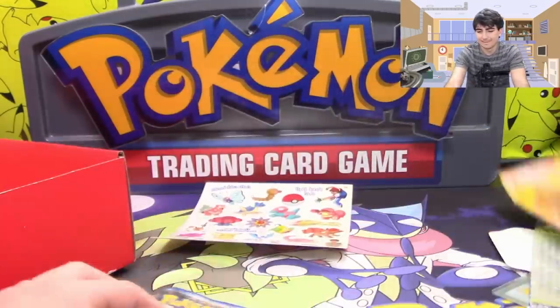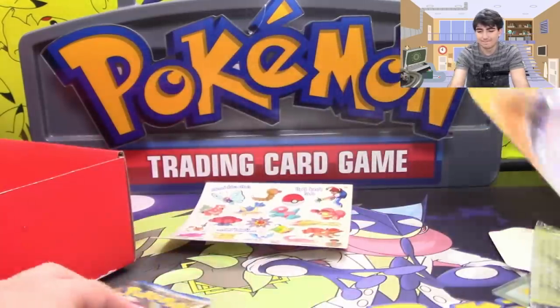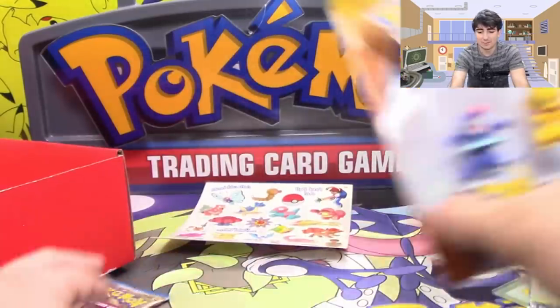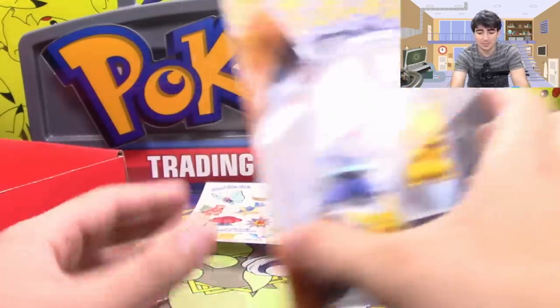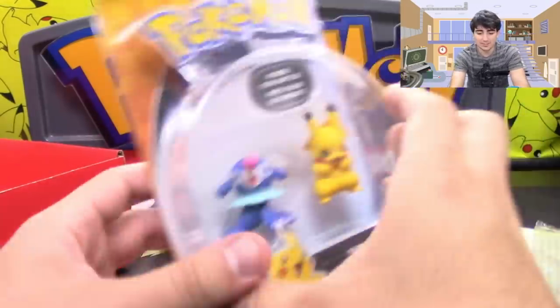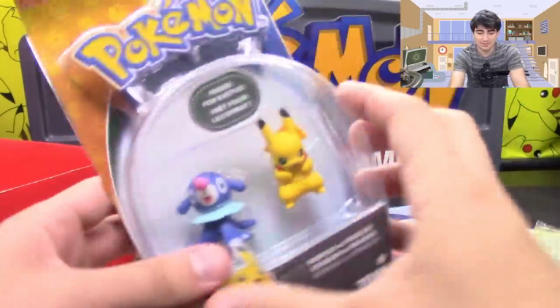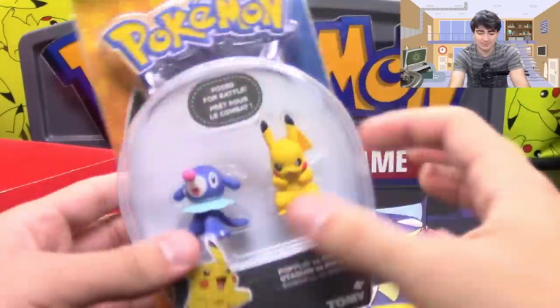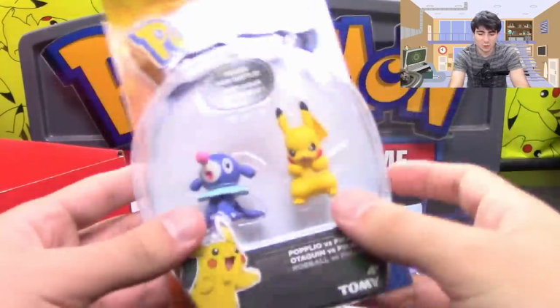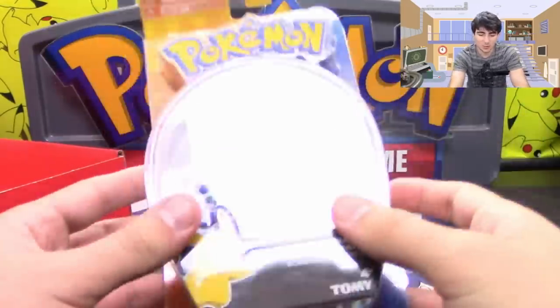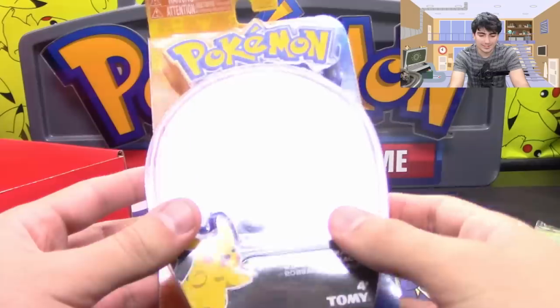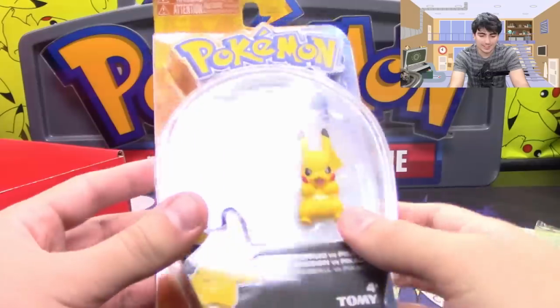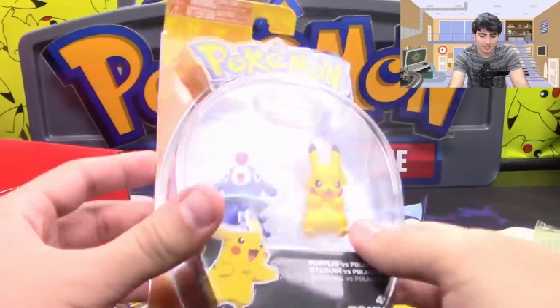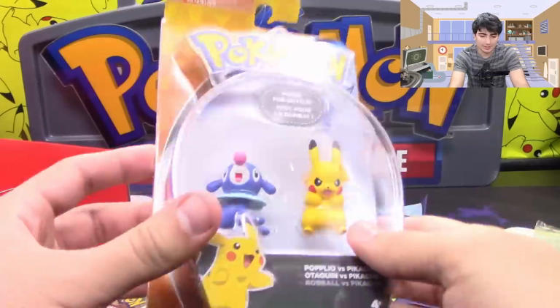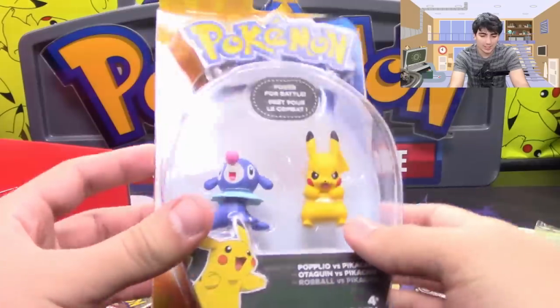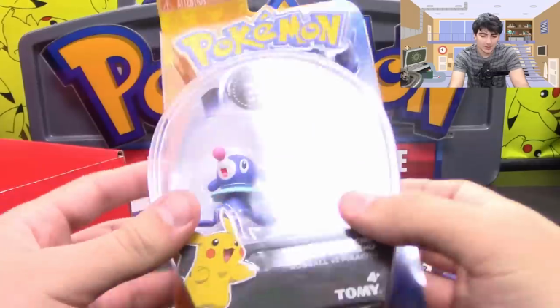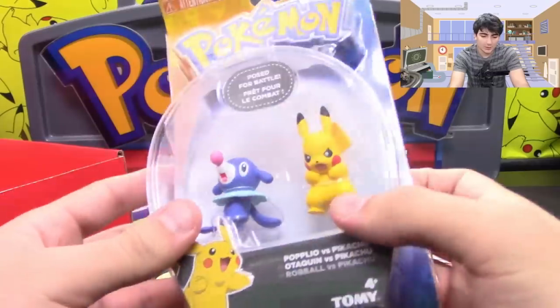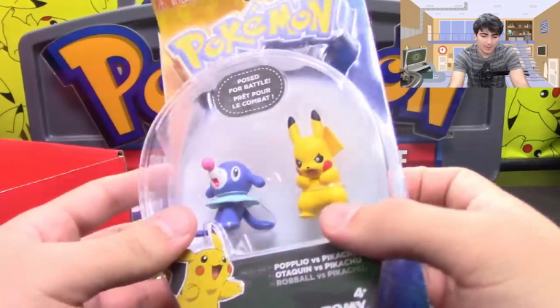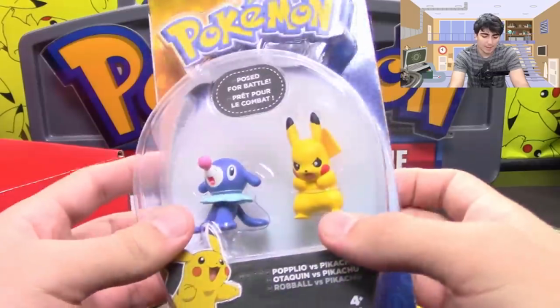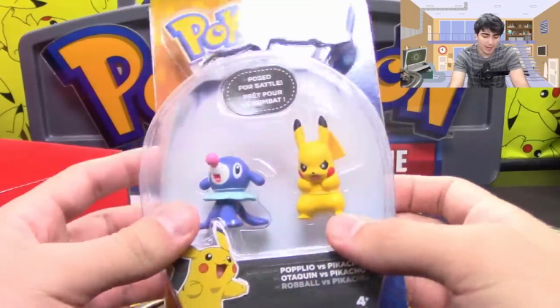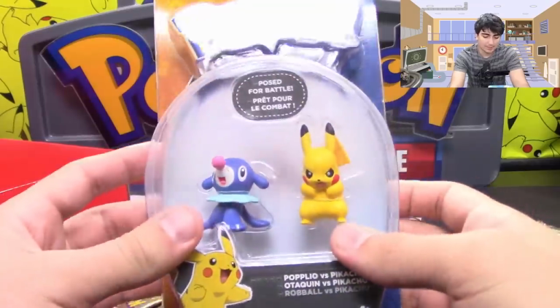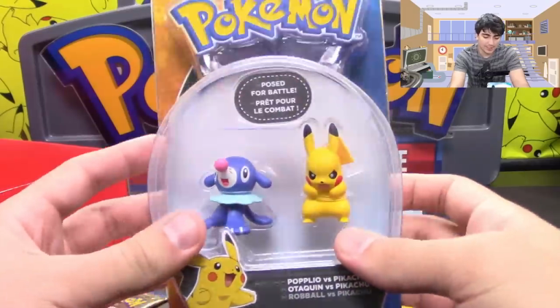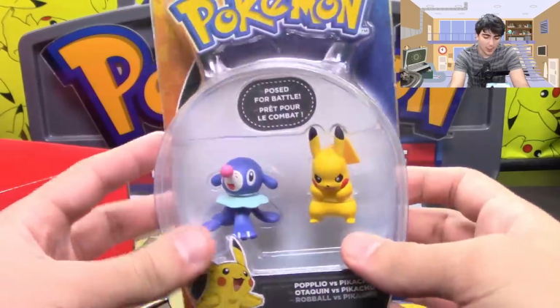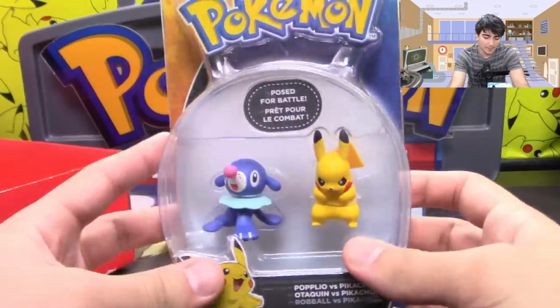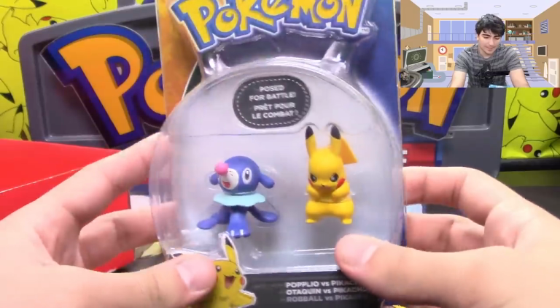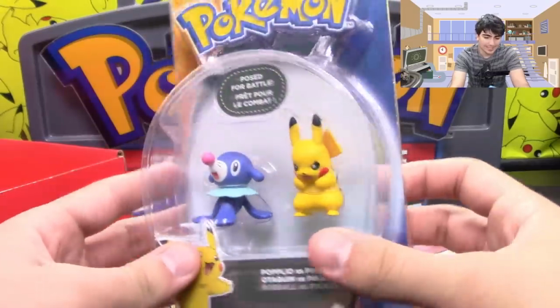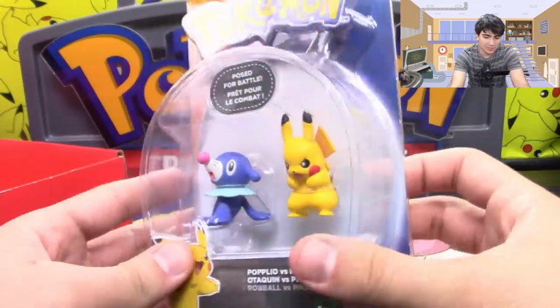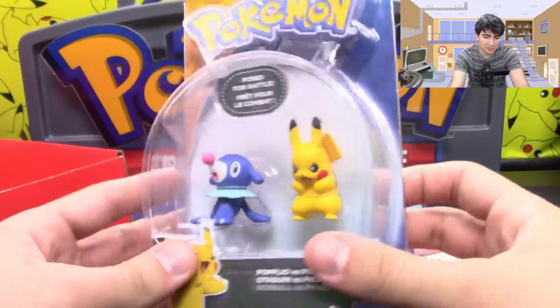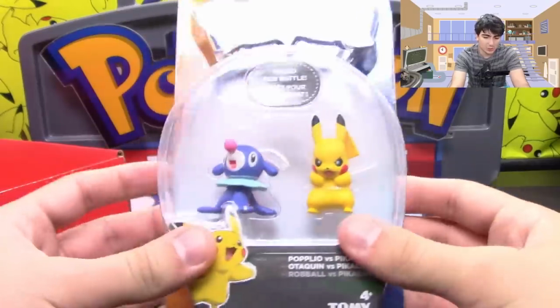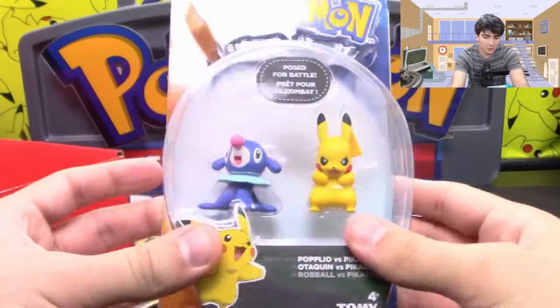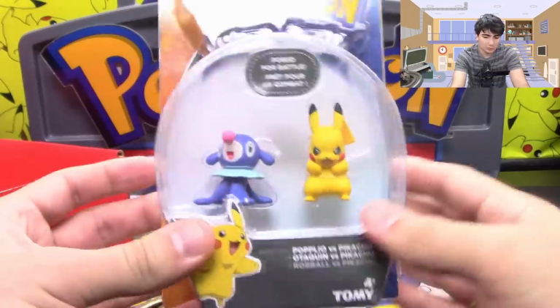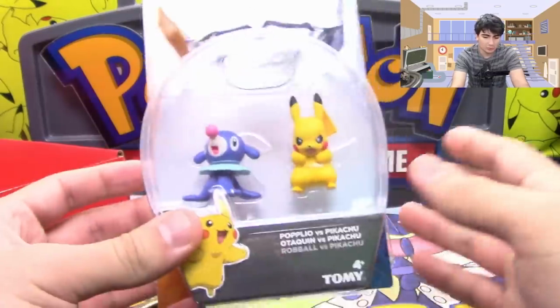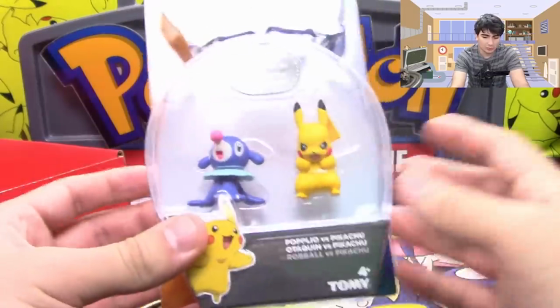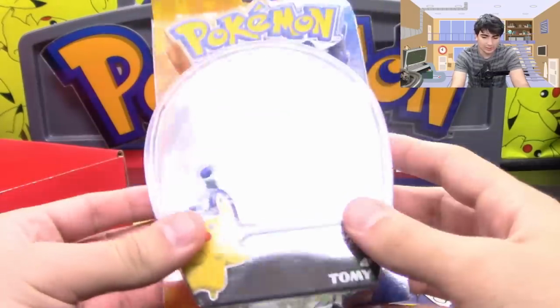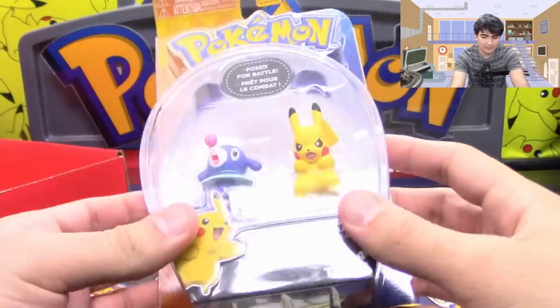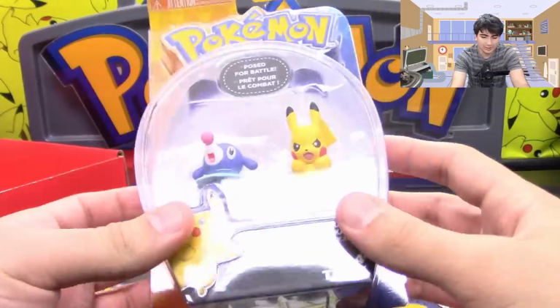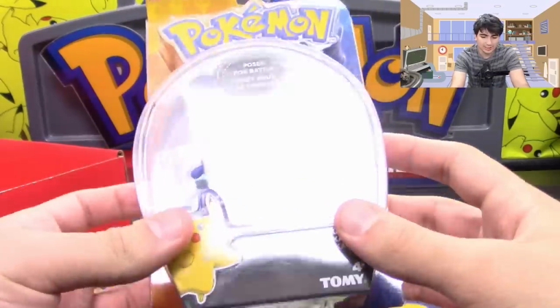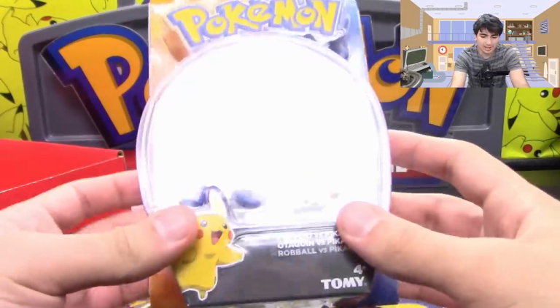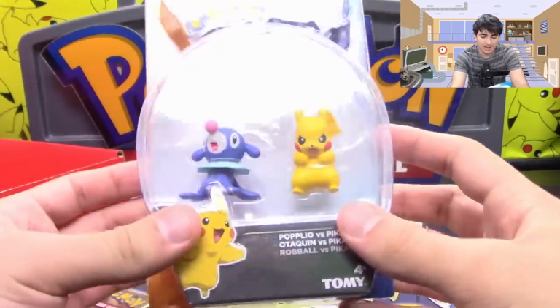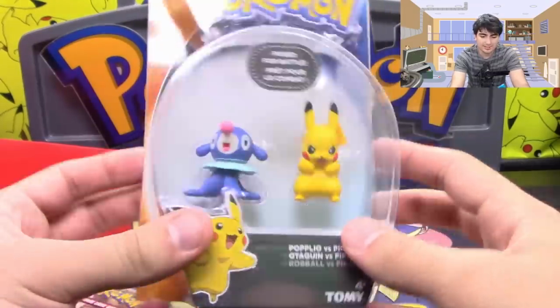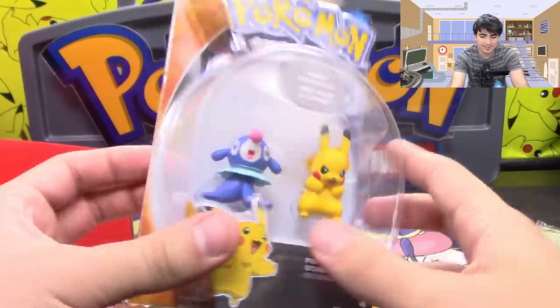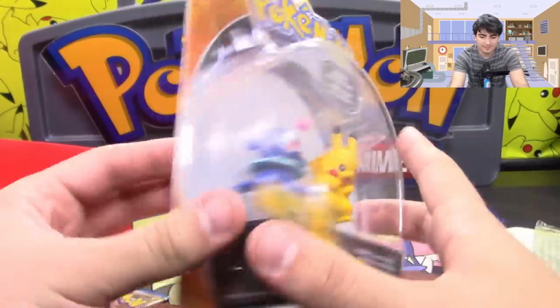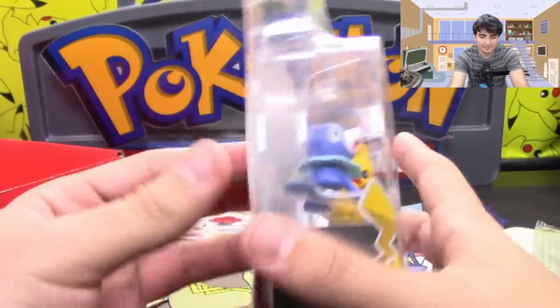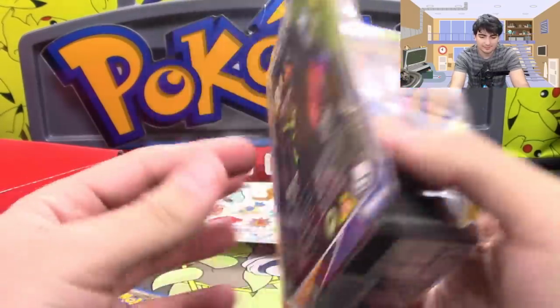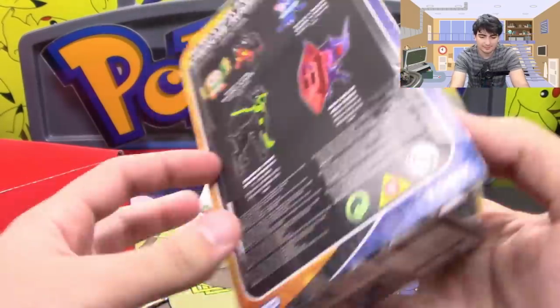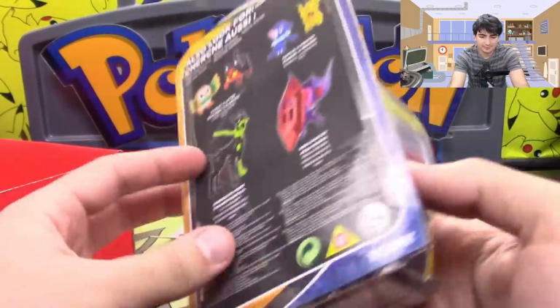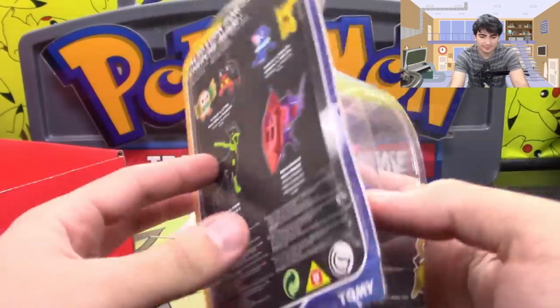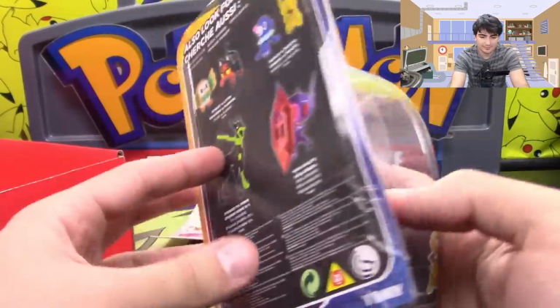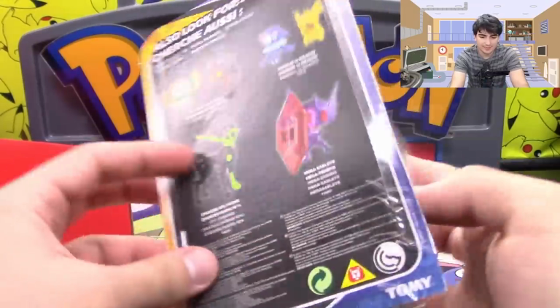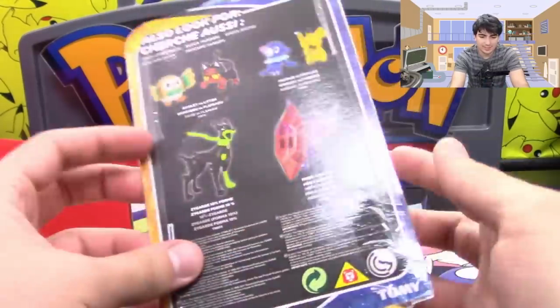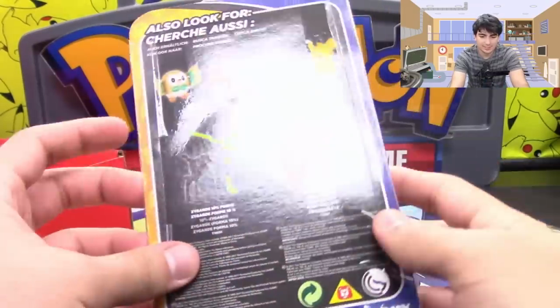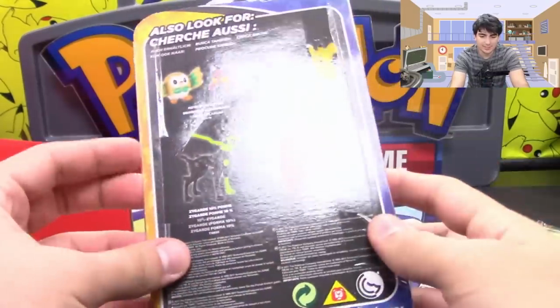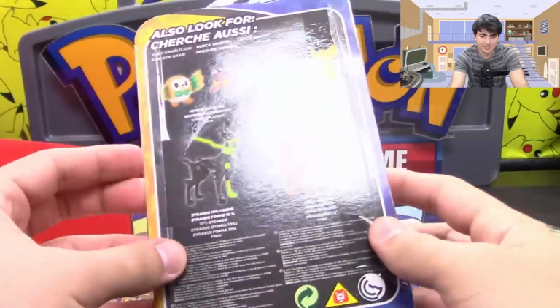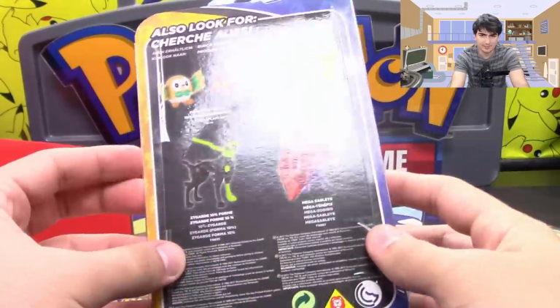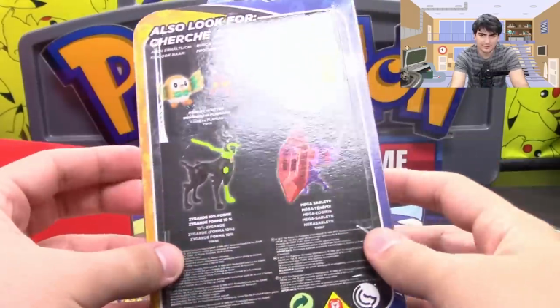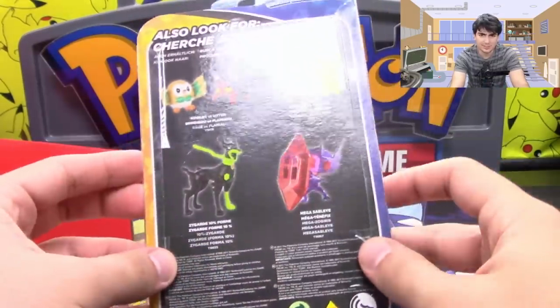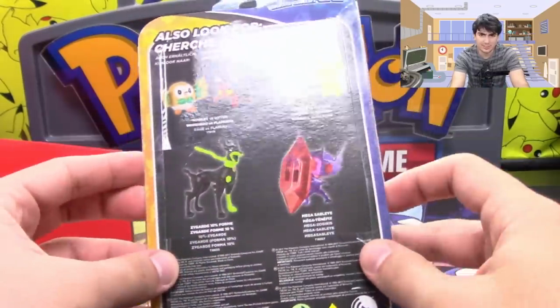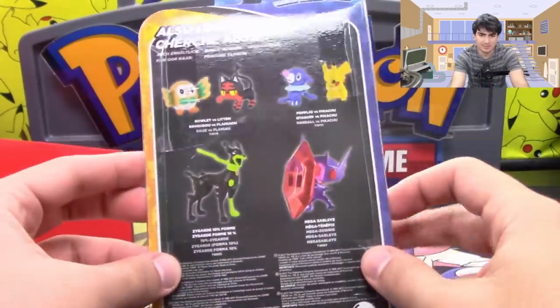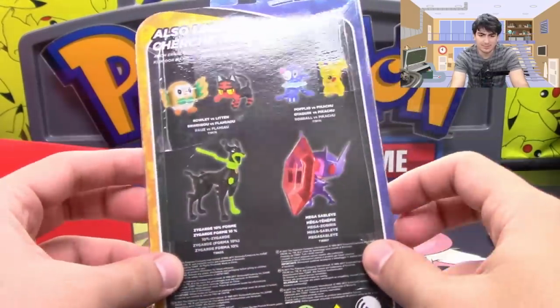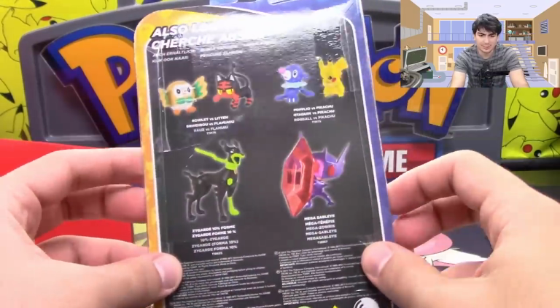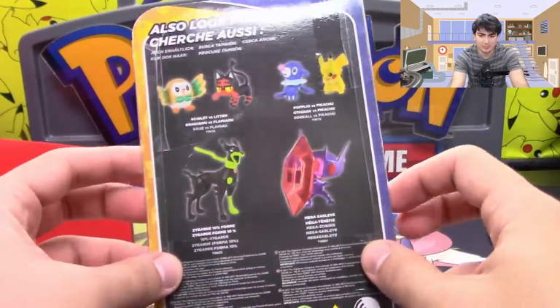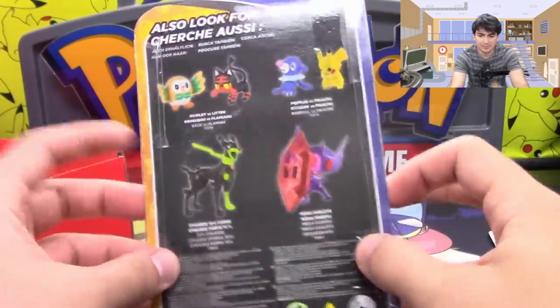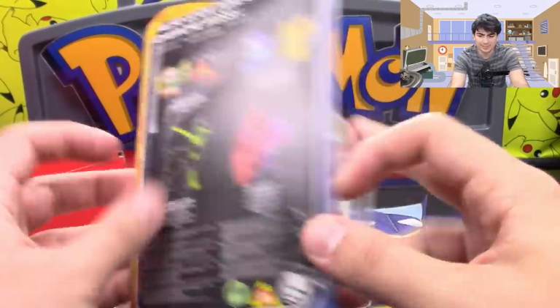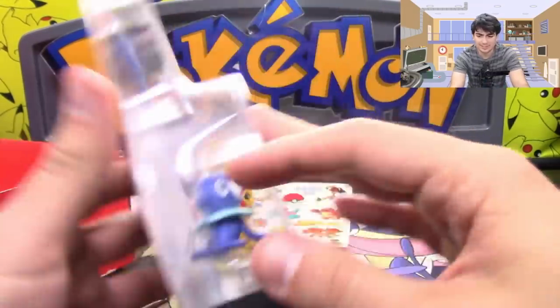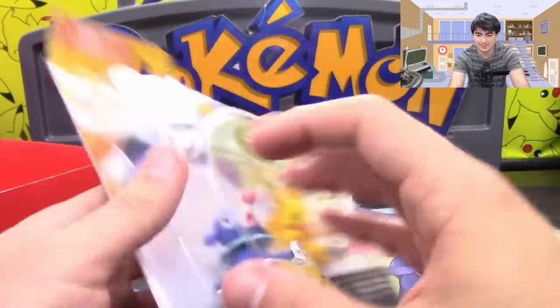And we also have toys here — we have Popplio and Pikachu. Really, really awesome. I didn't talk about it first, but I might open this.